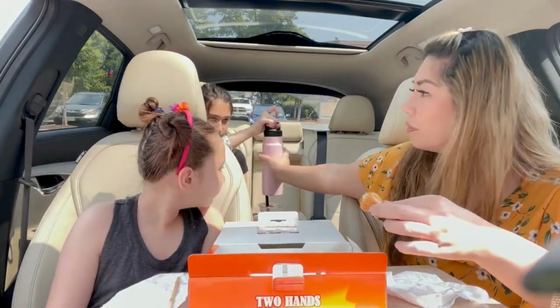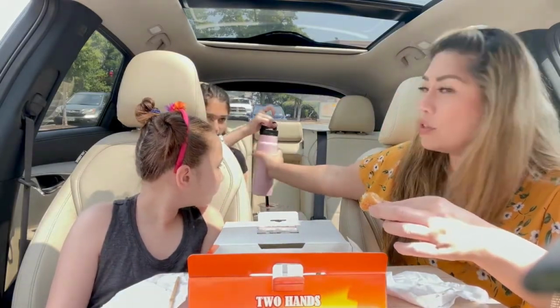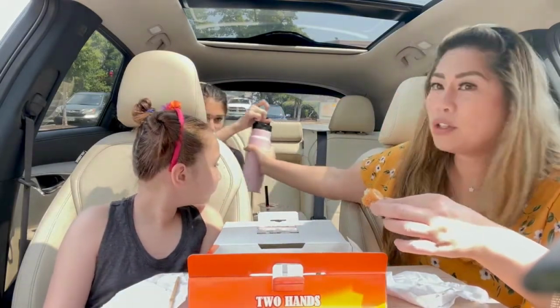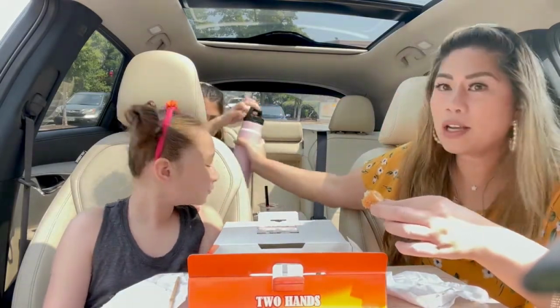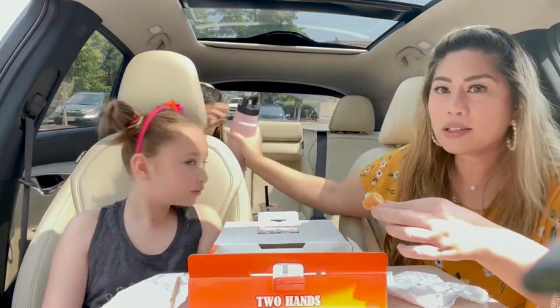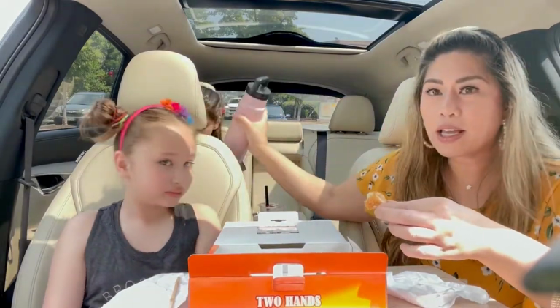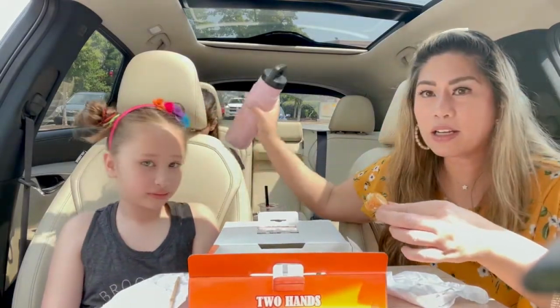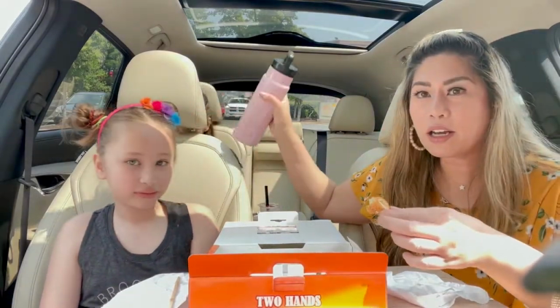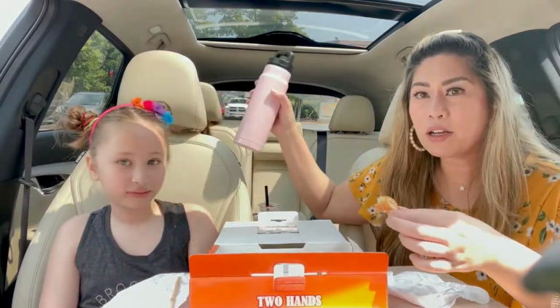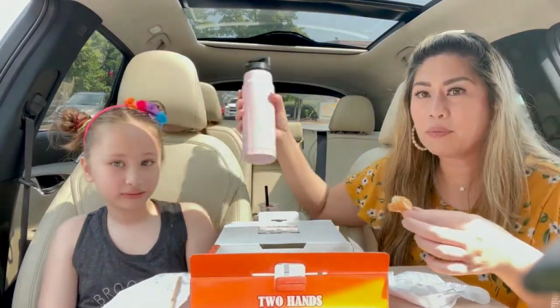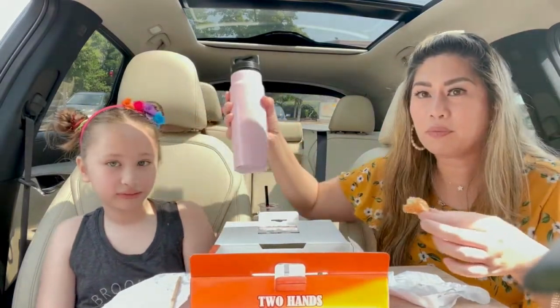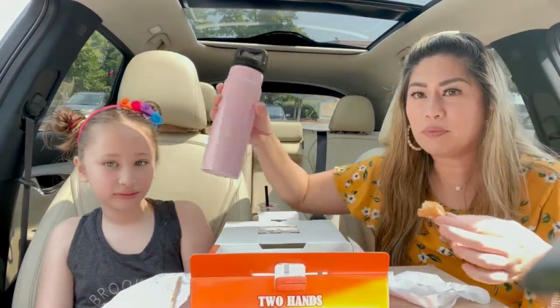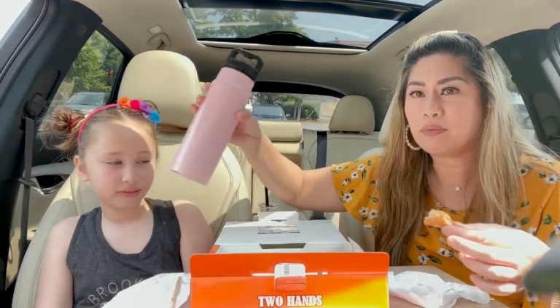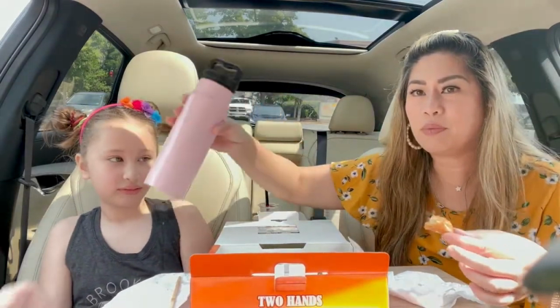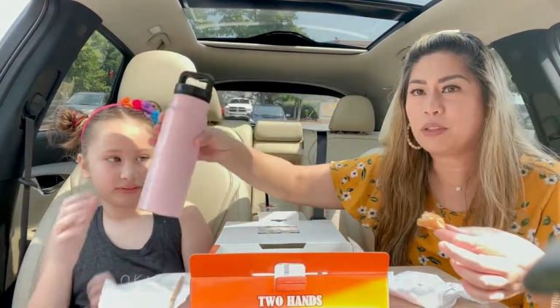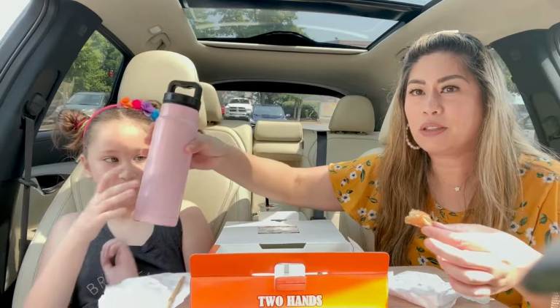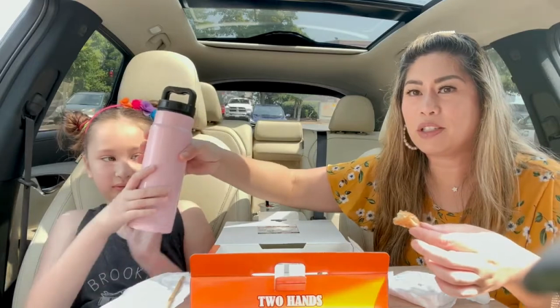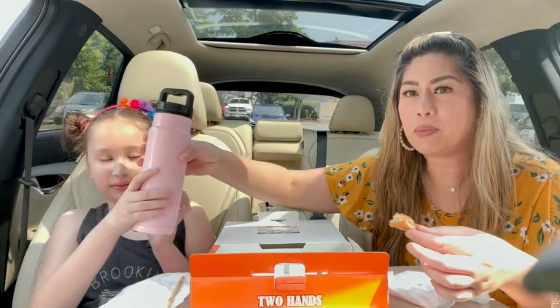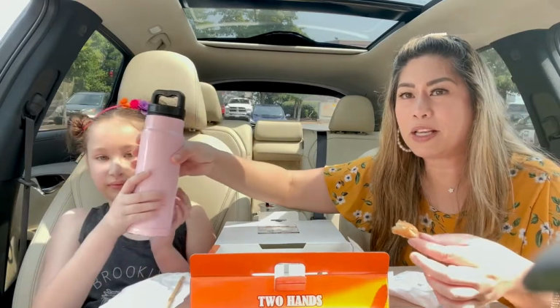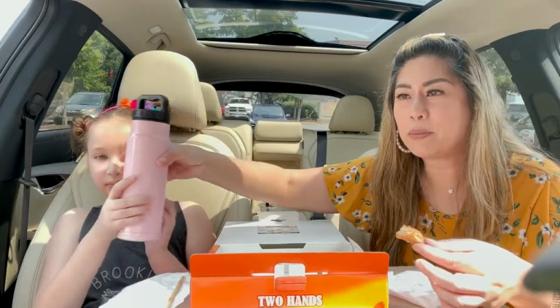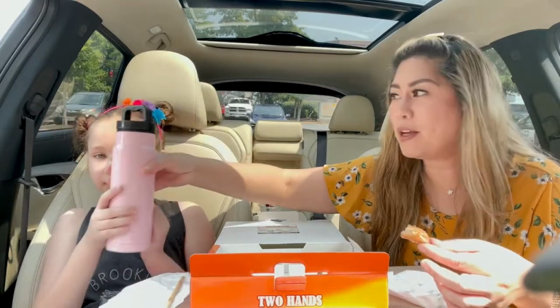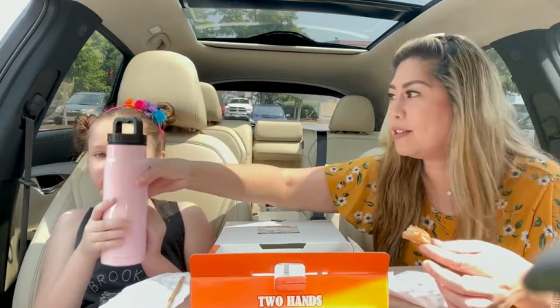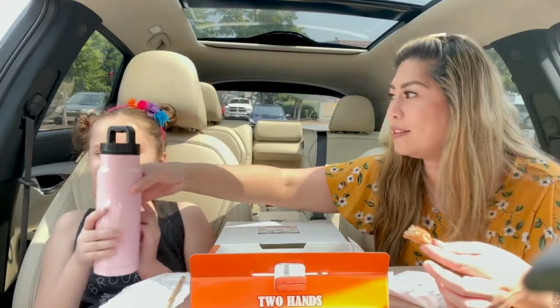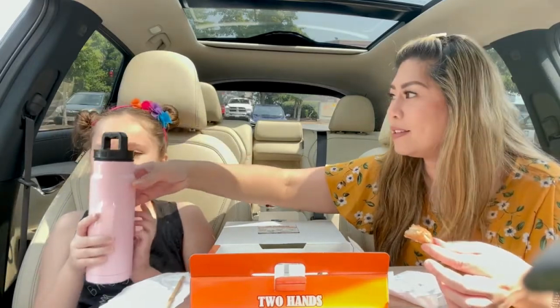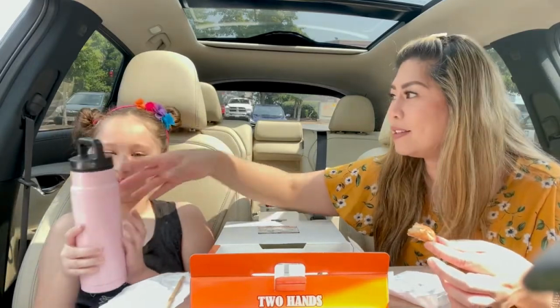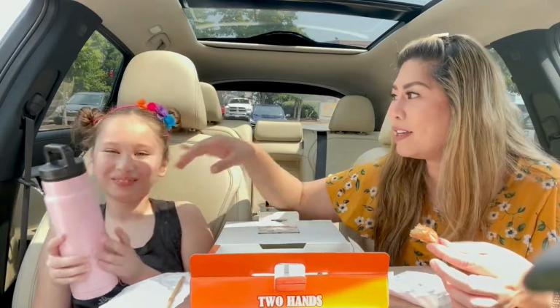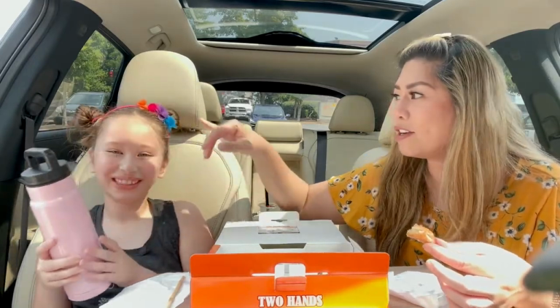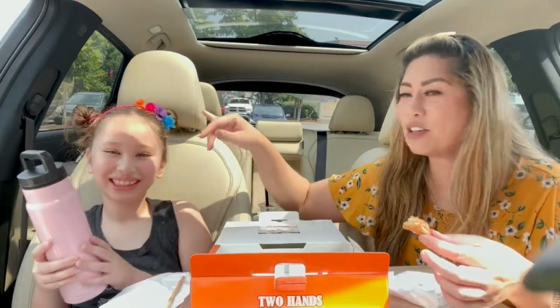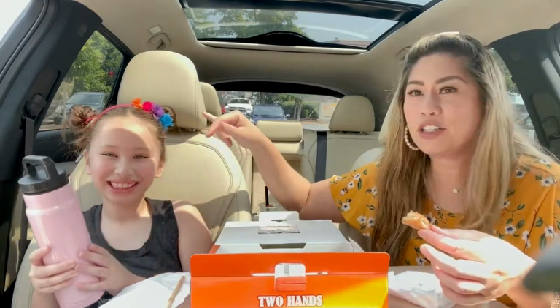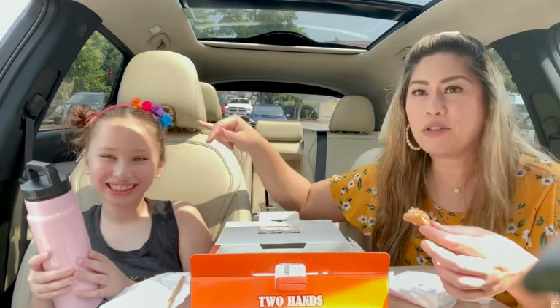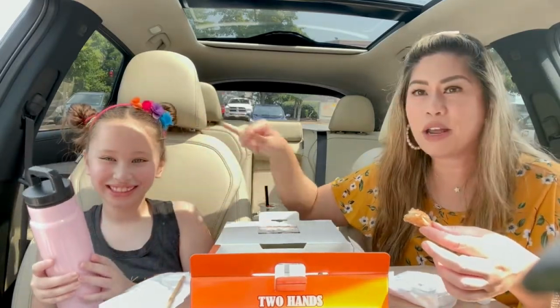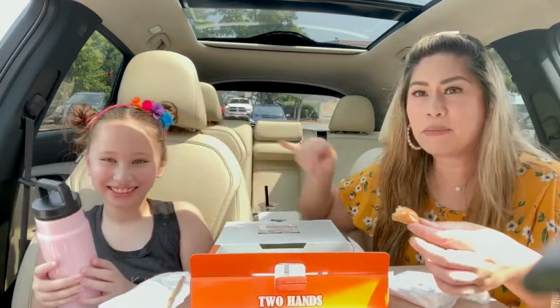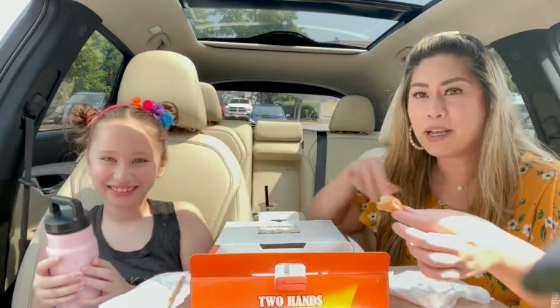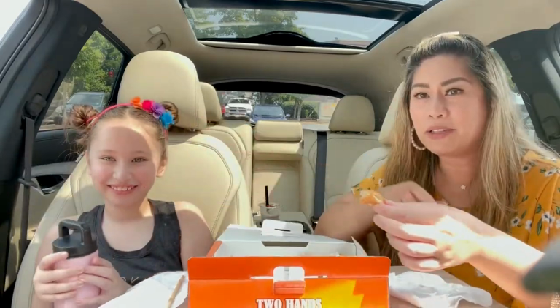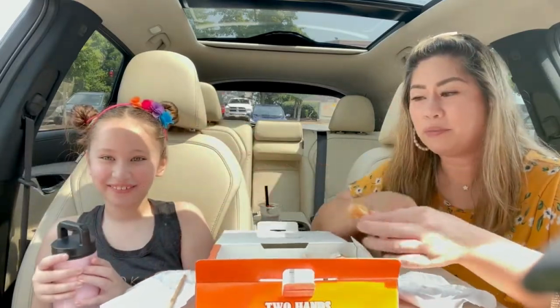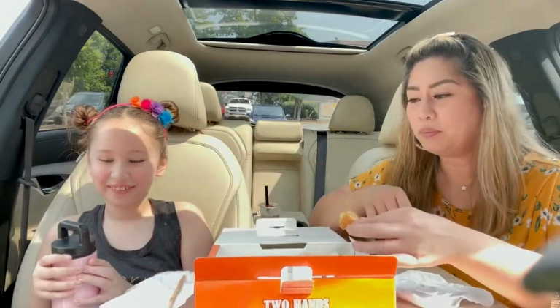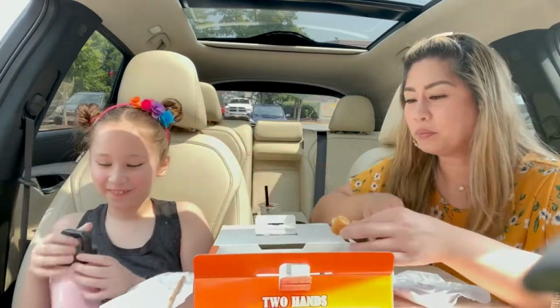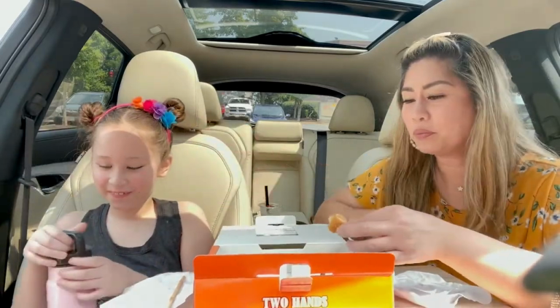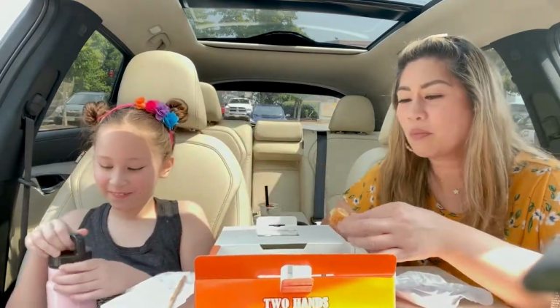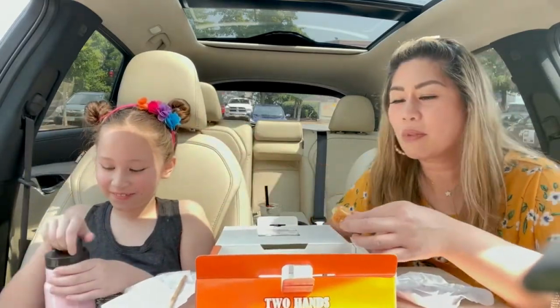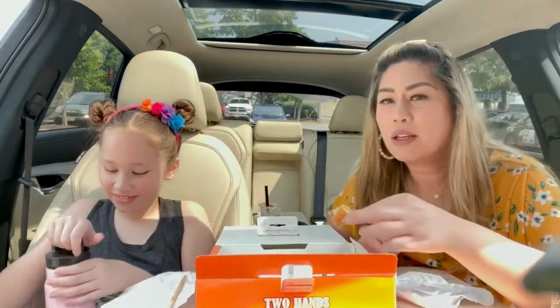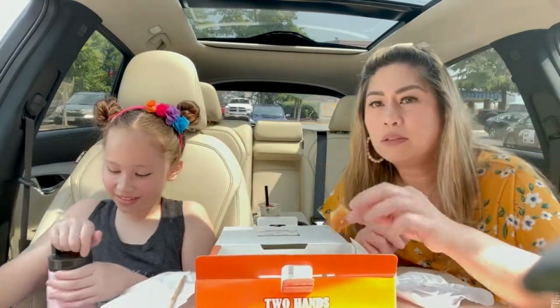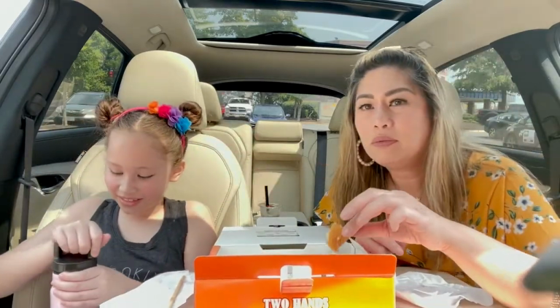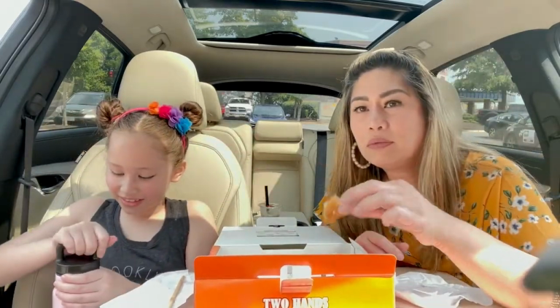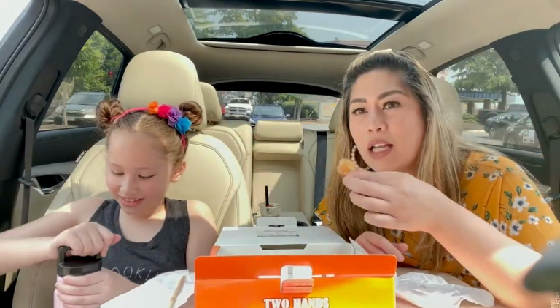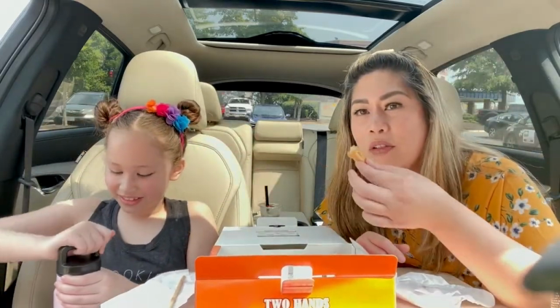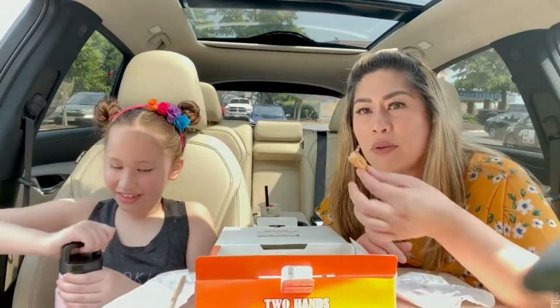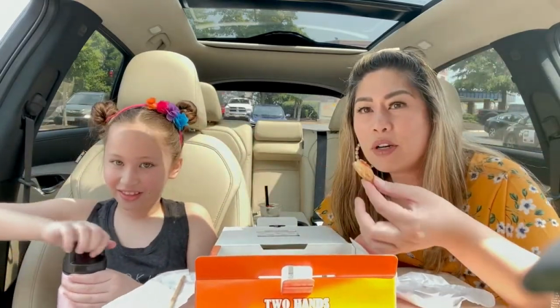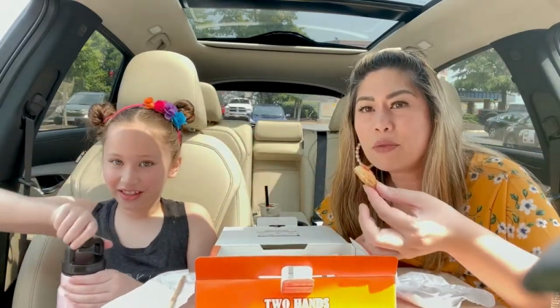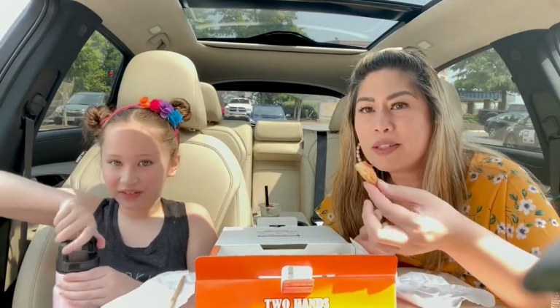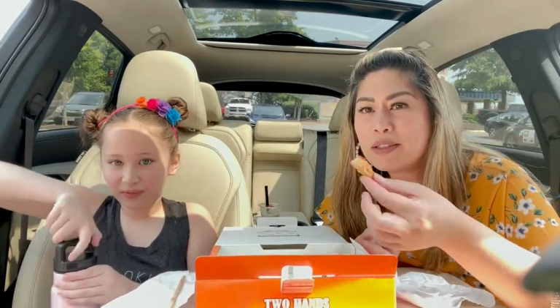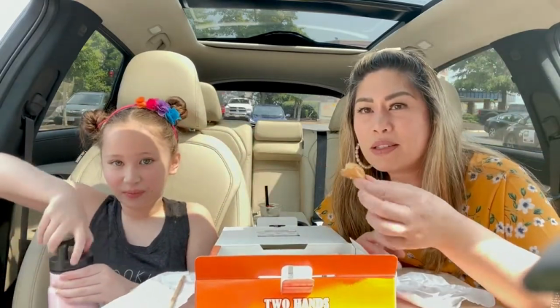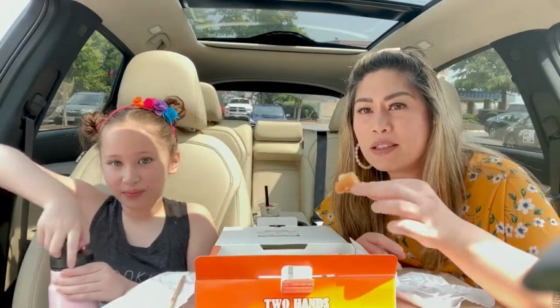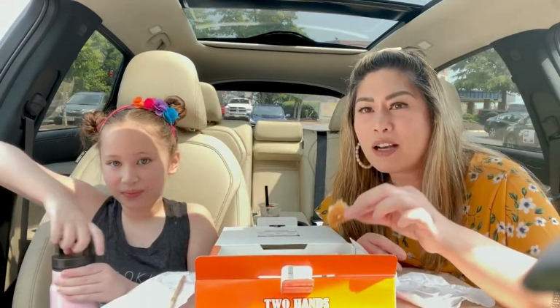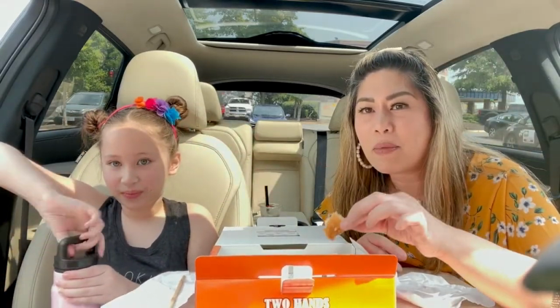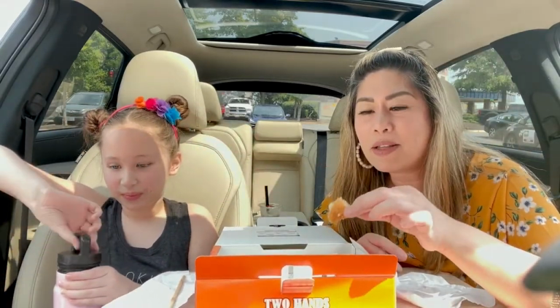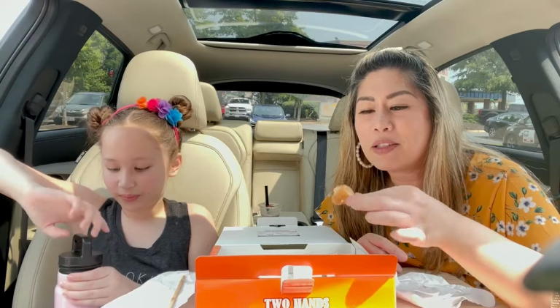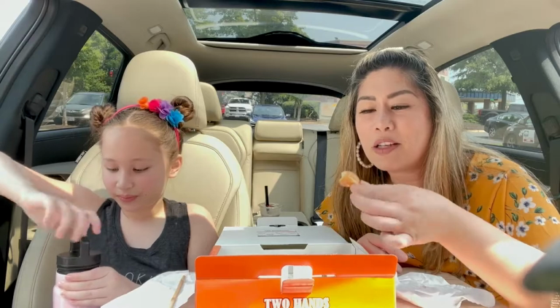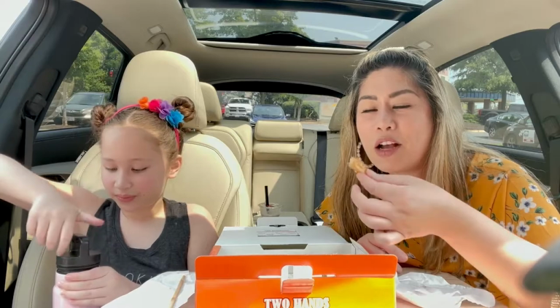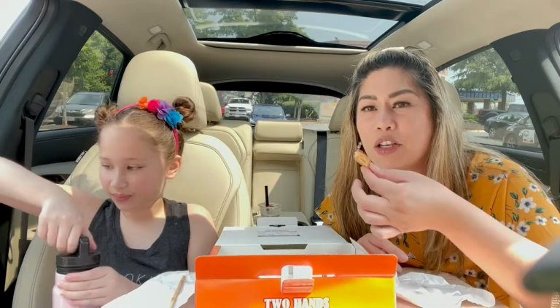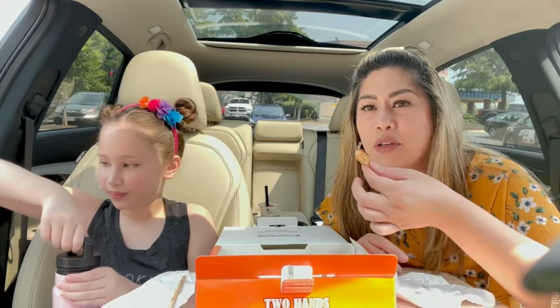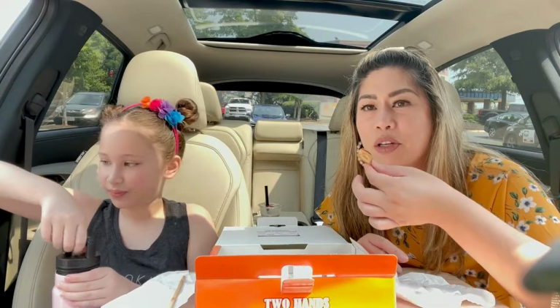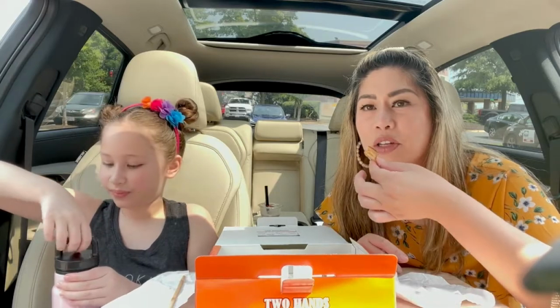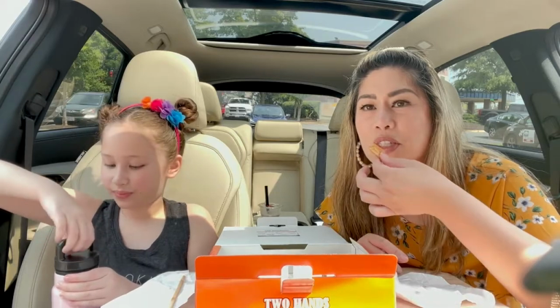Do you guys like Brooklyn's space buns and her cute headband? Everyone always comments on how cute it looks.